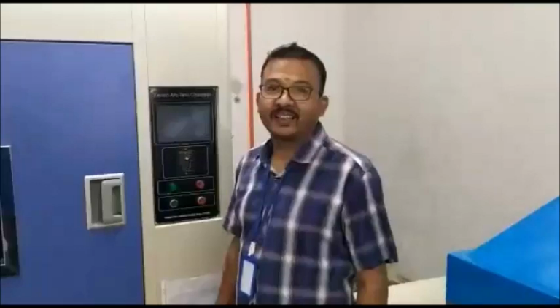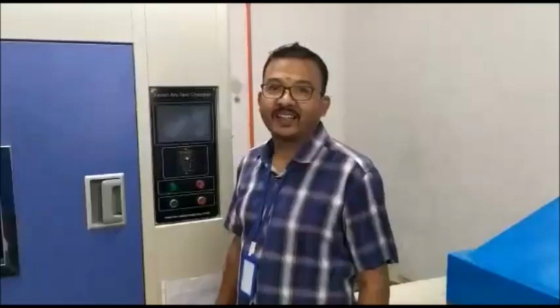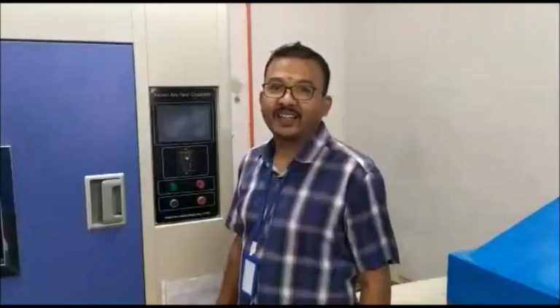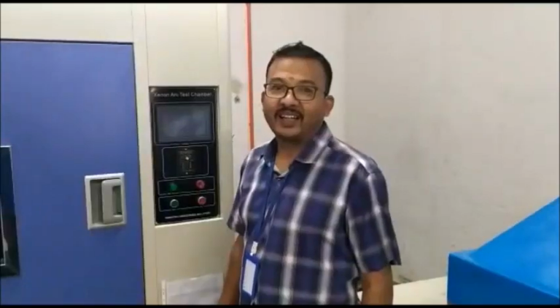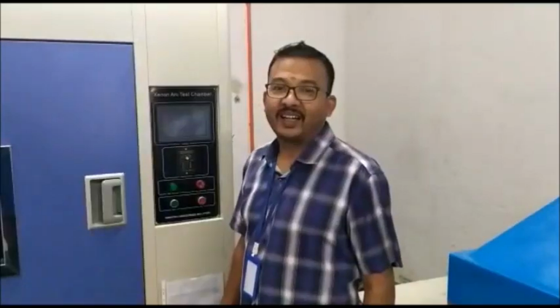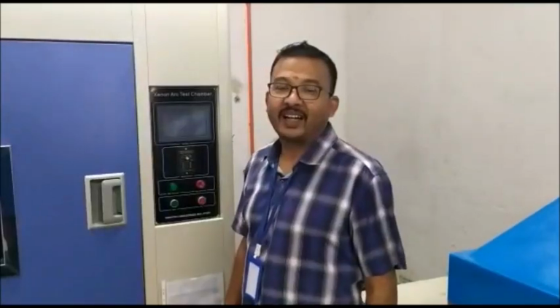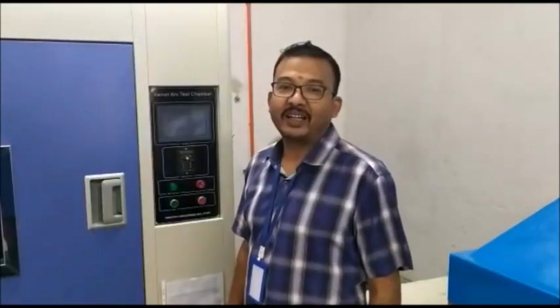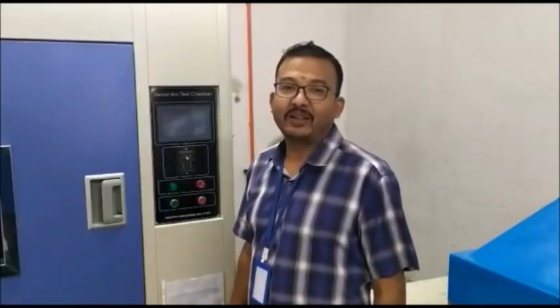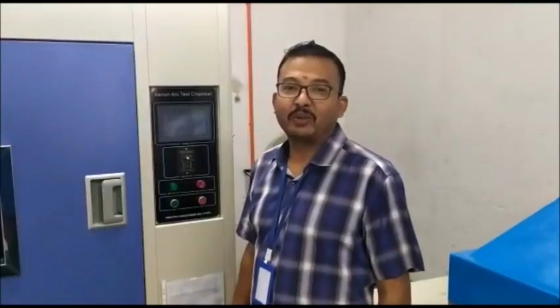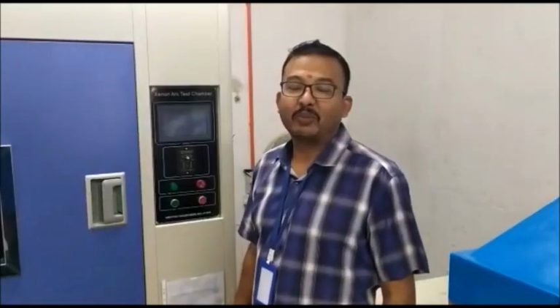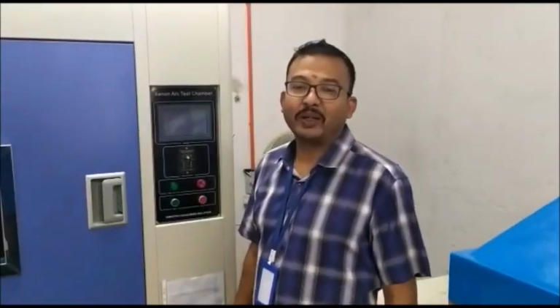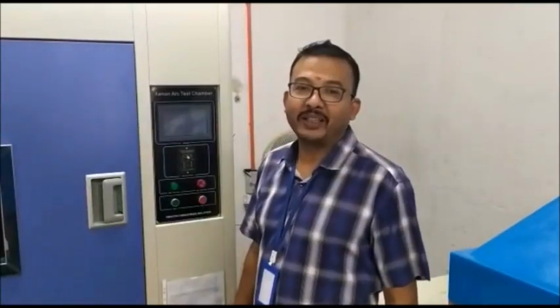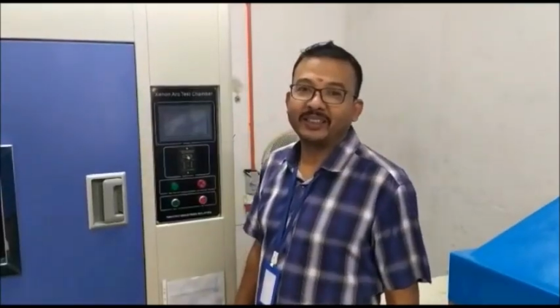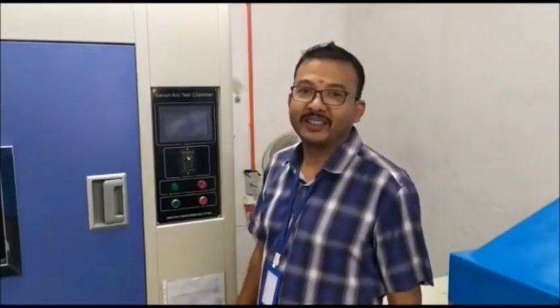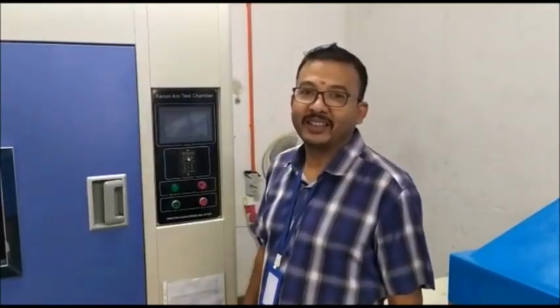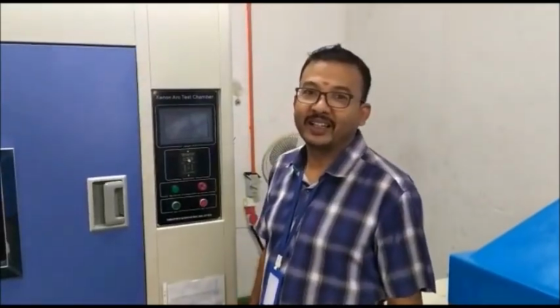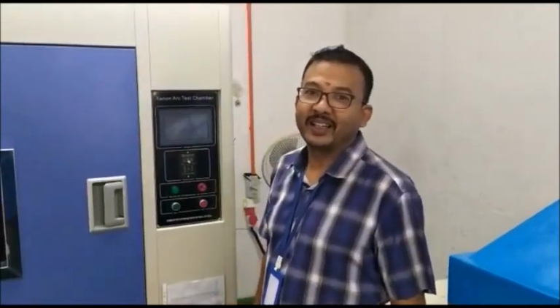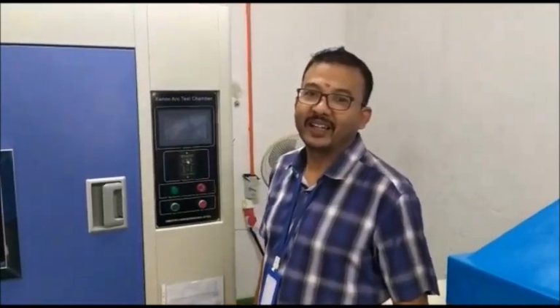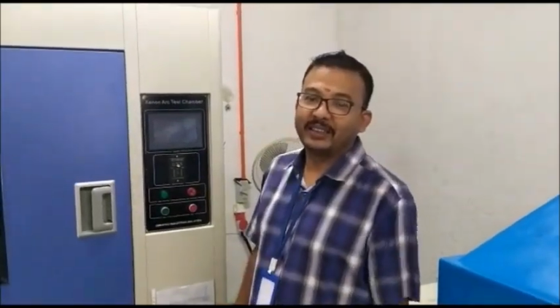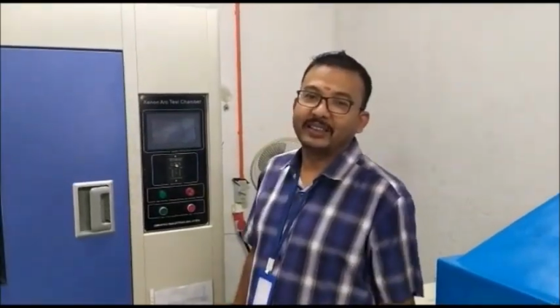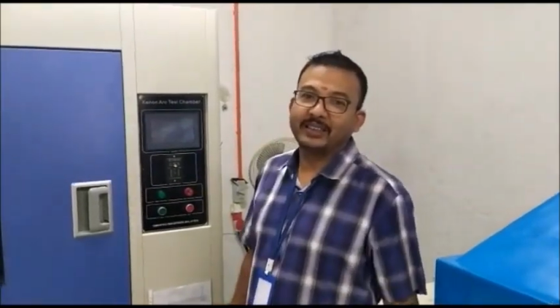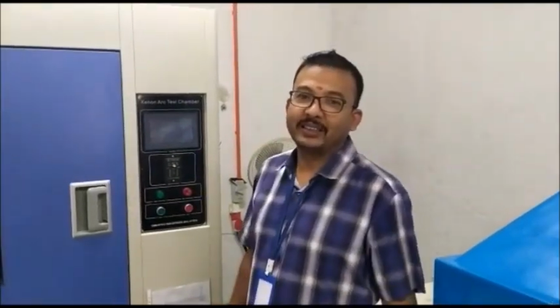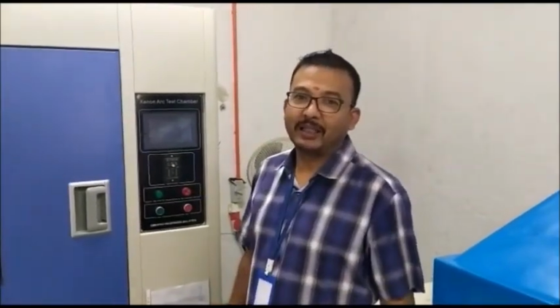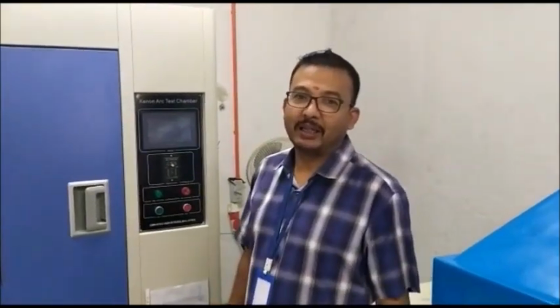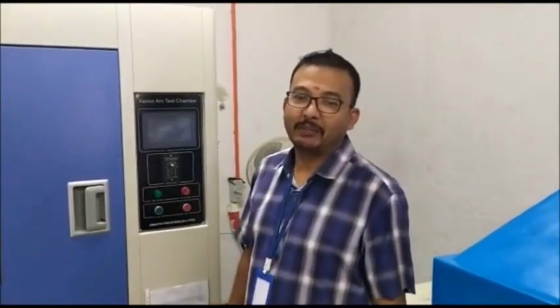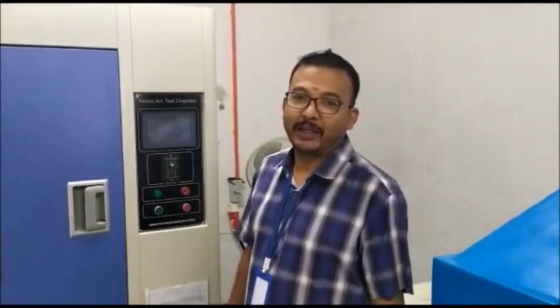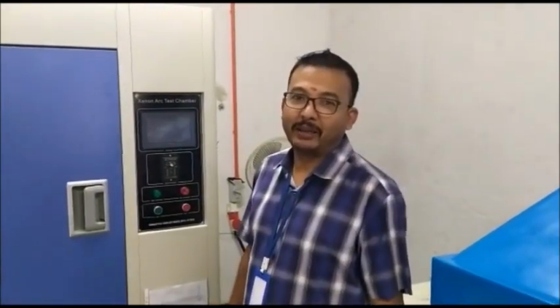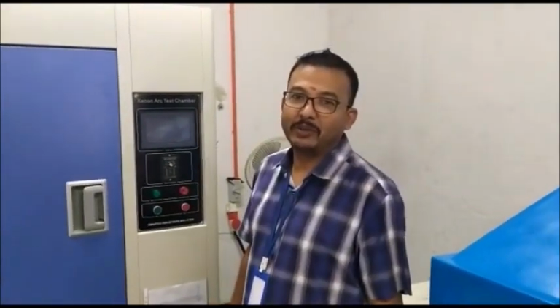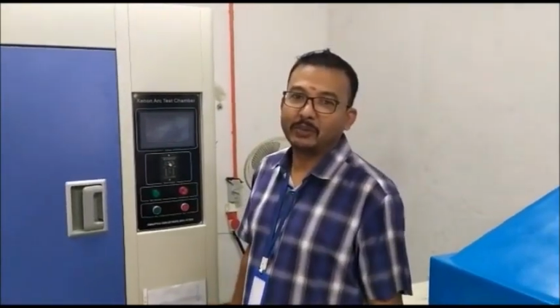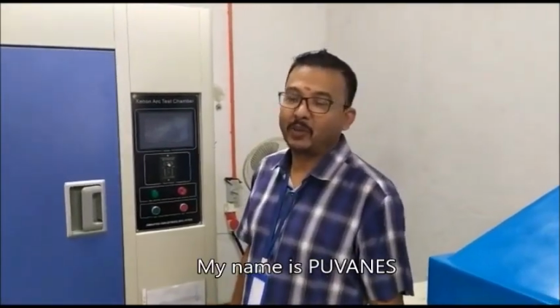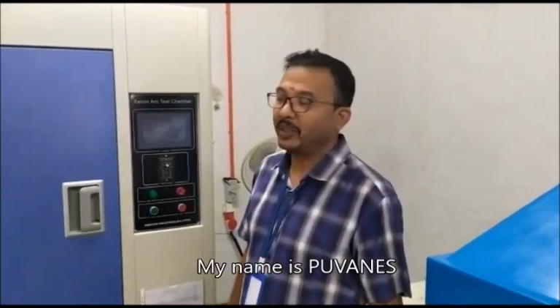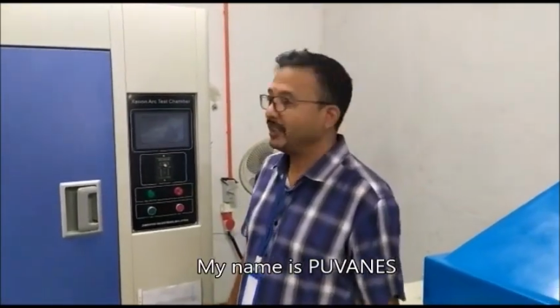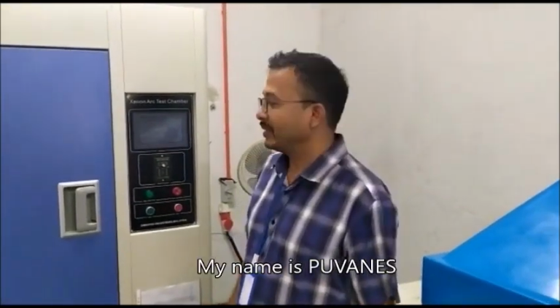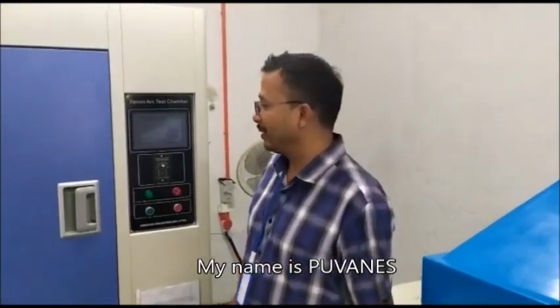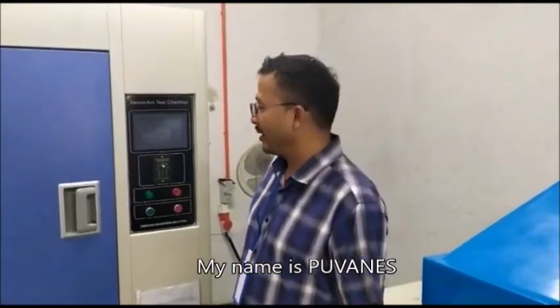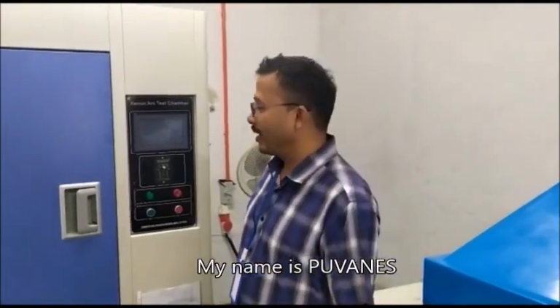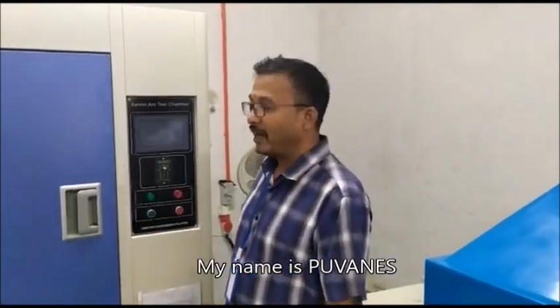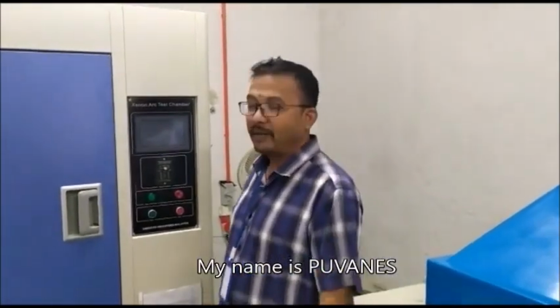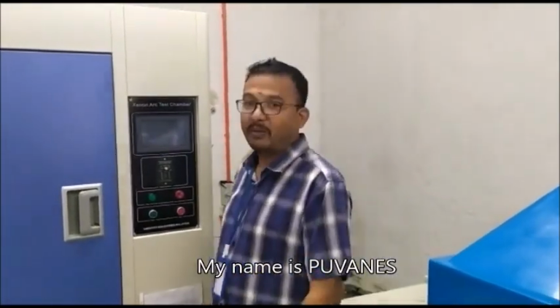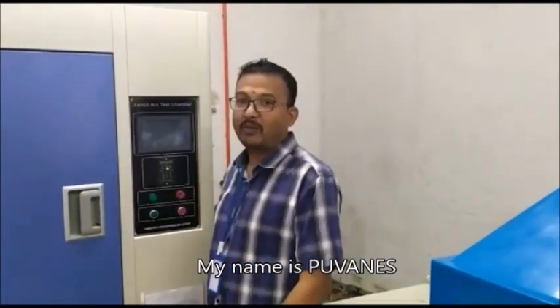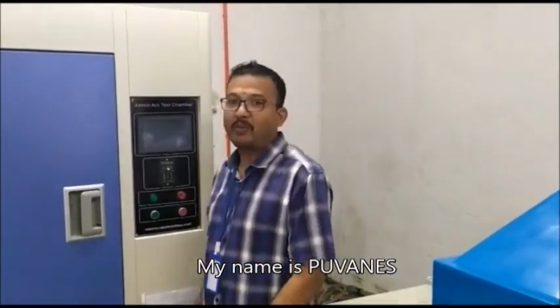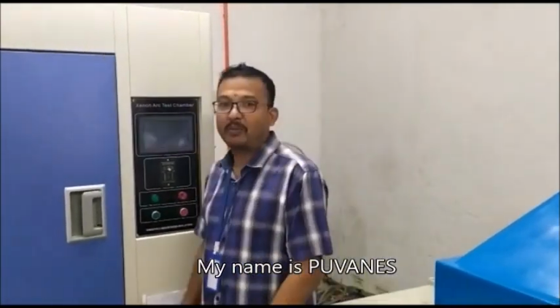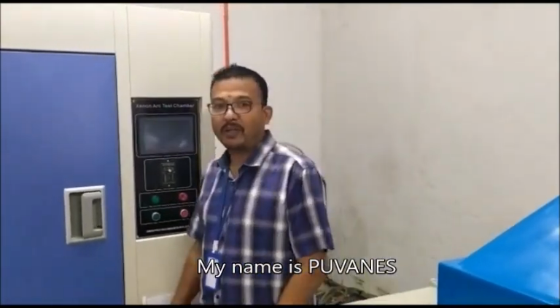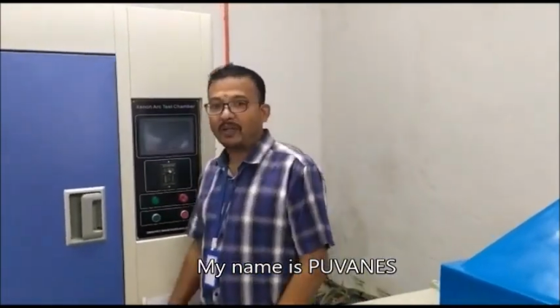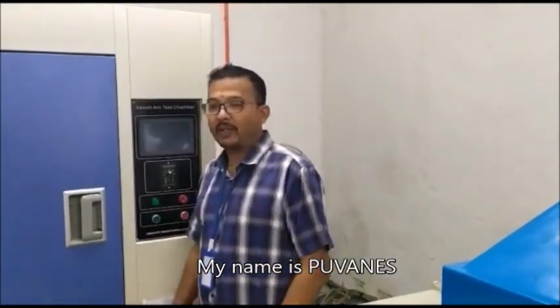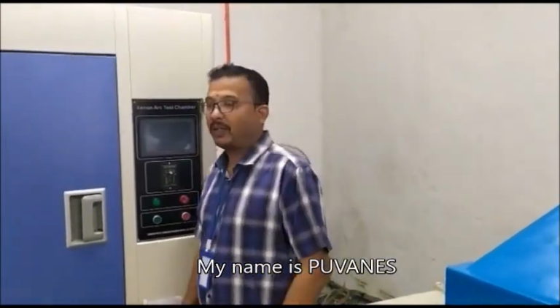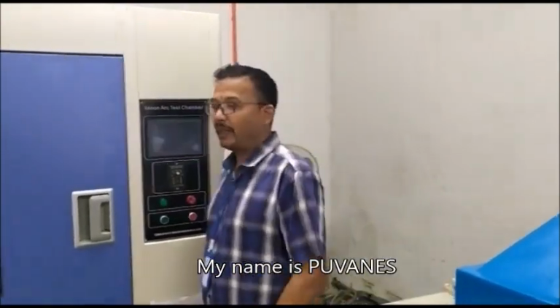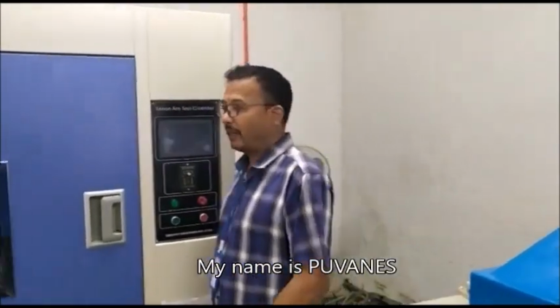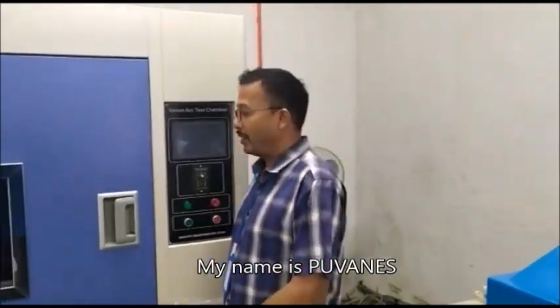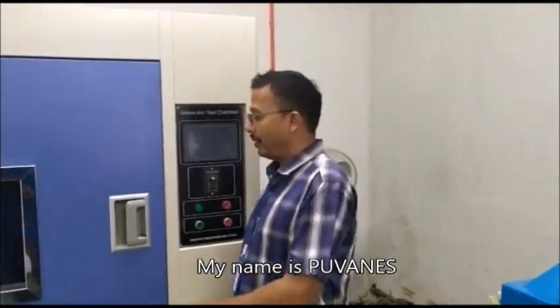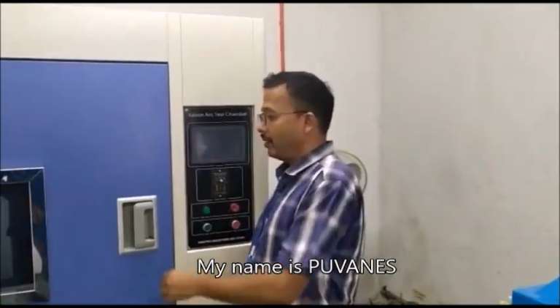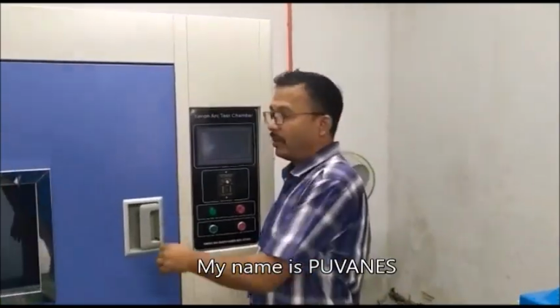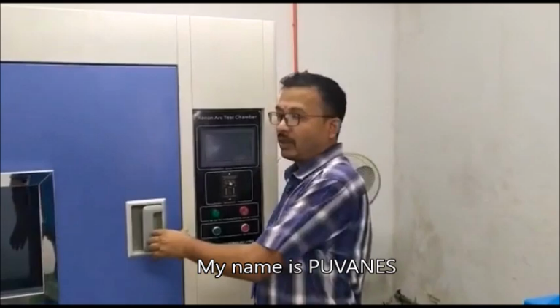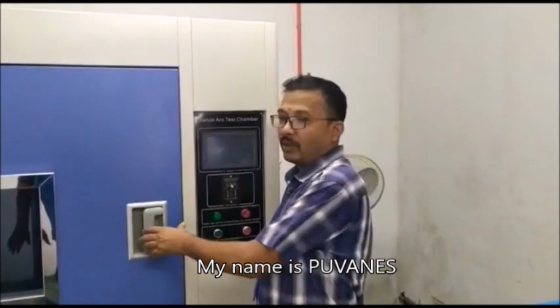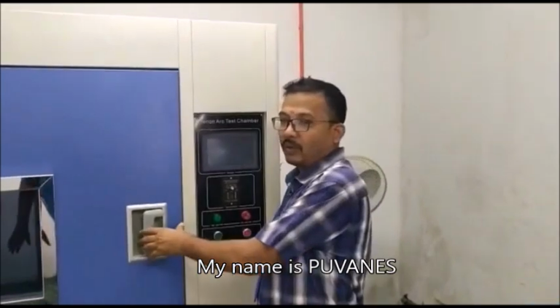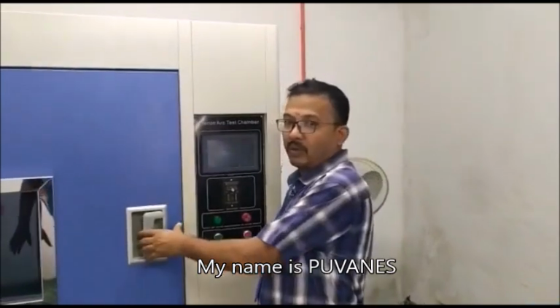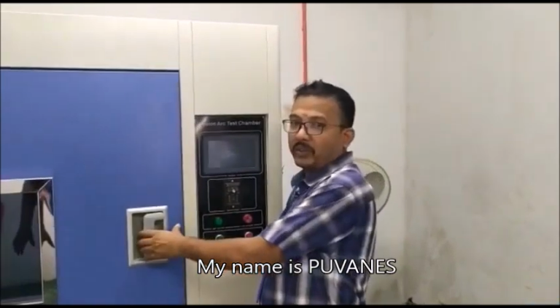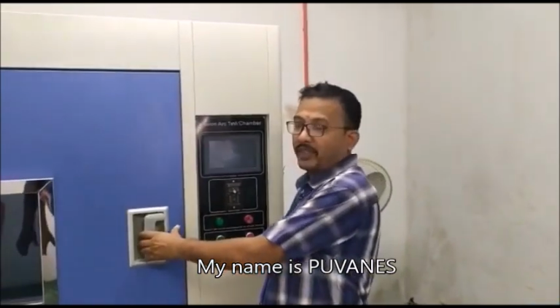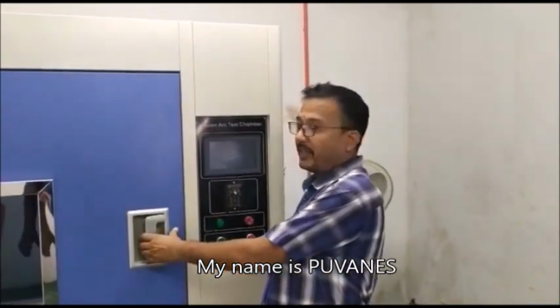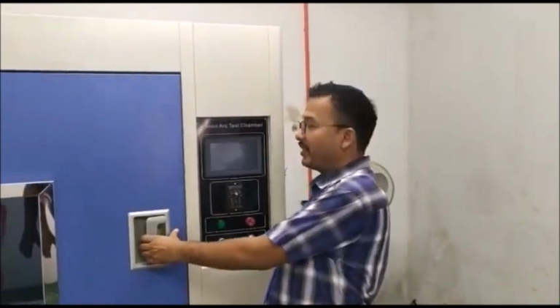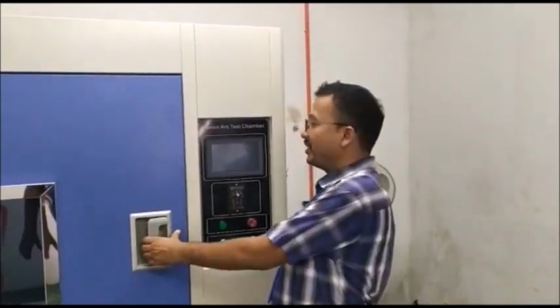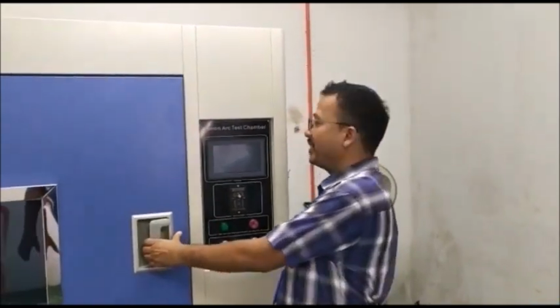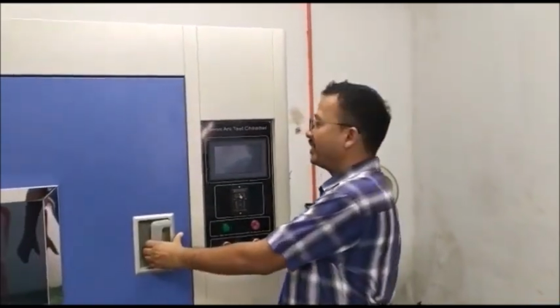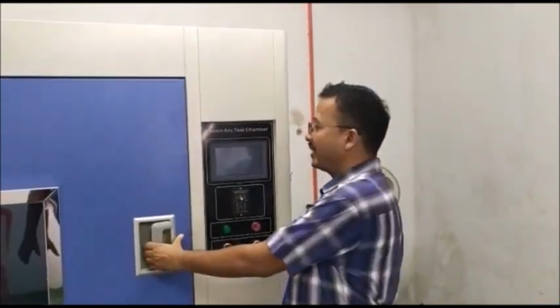Hi, good morning. My name is Puanis. I'm from the grocery industry.